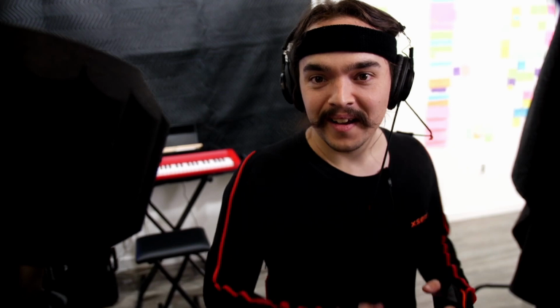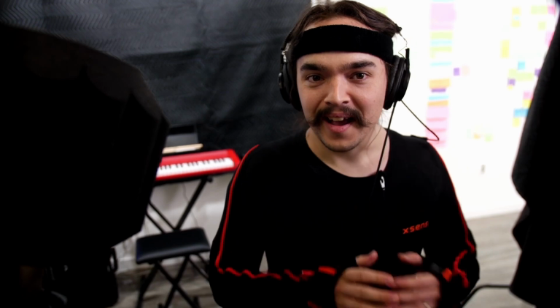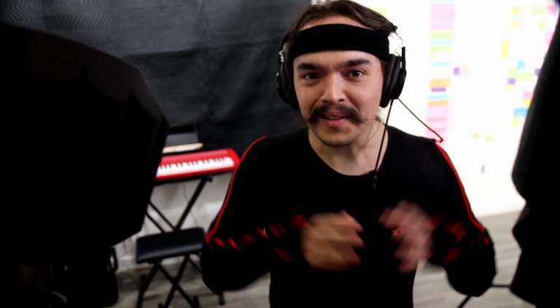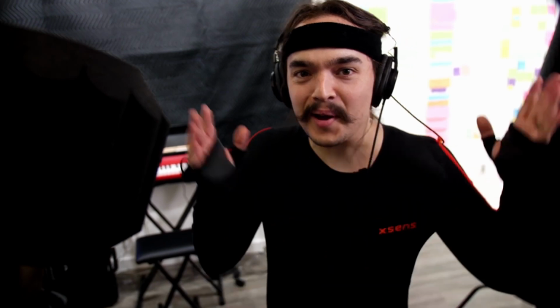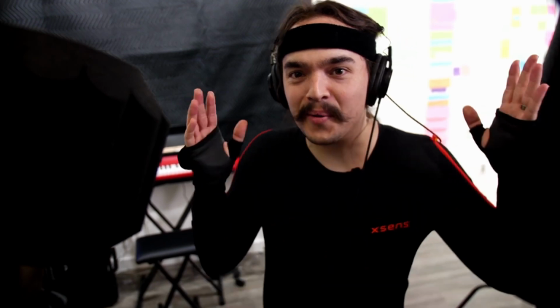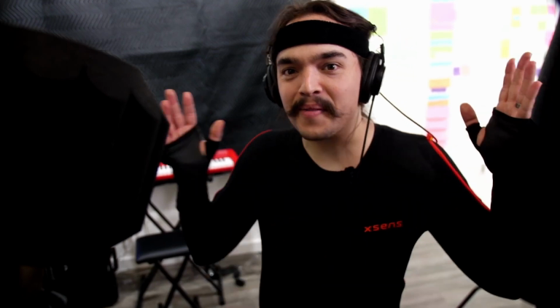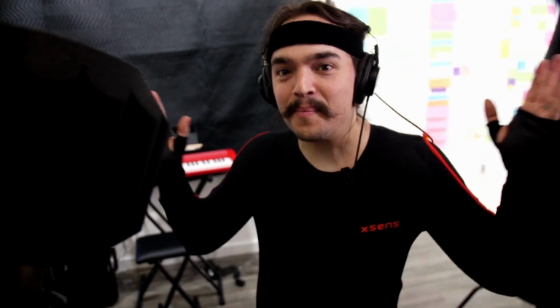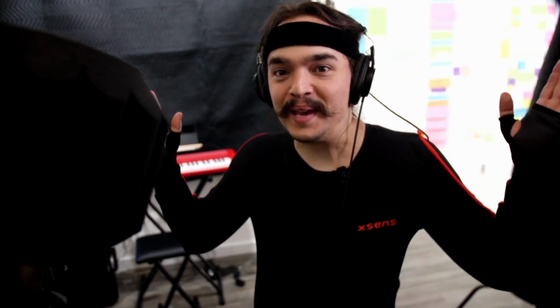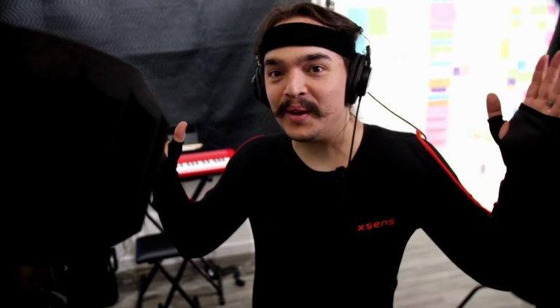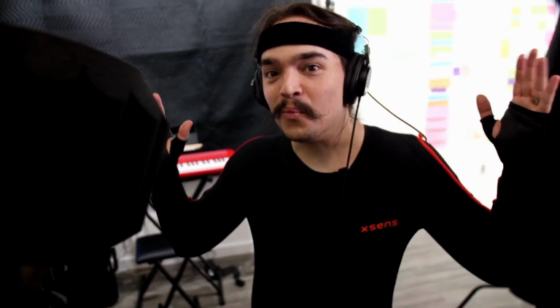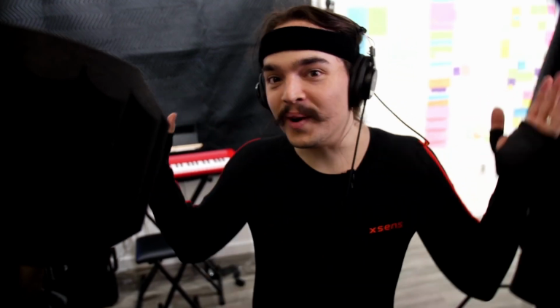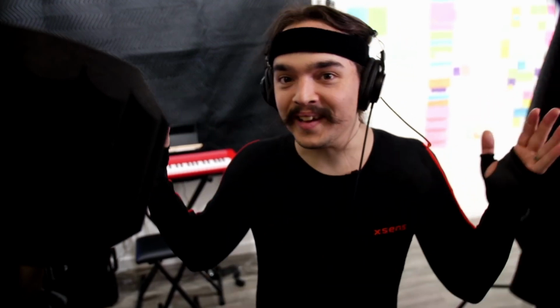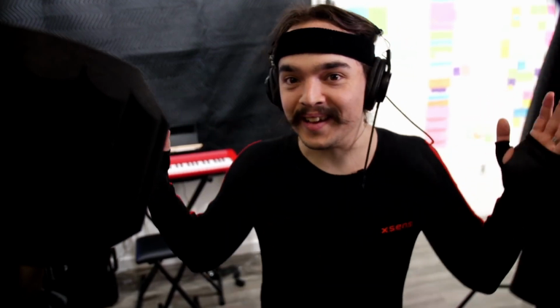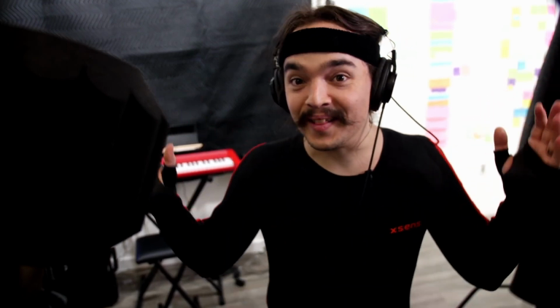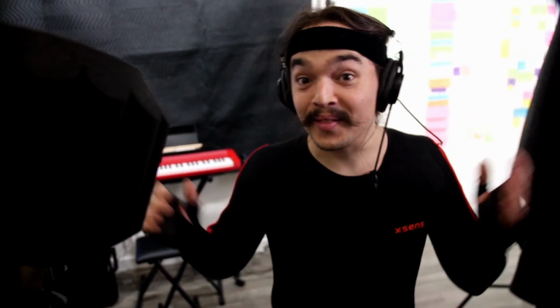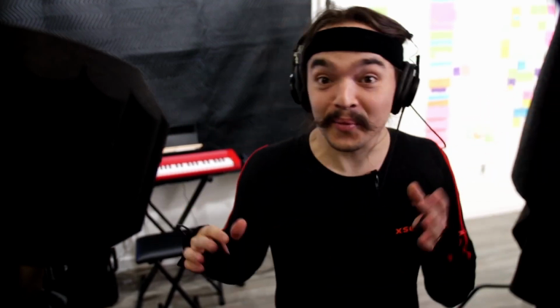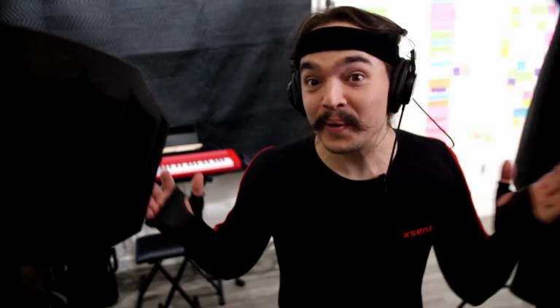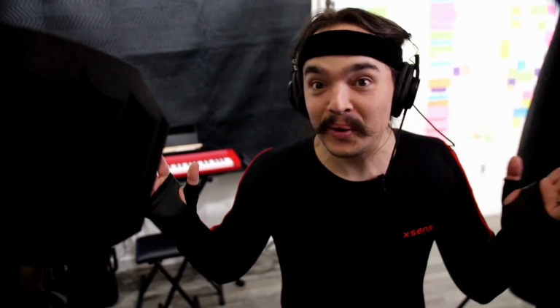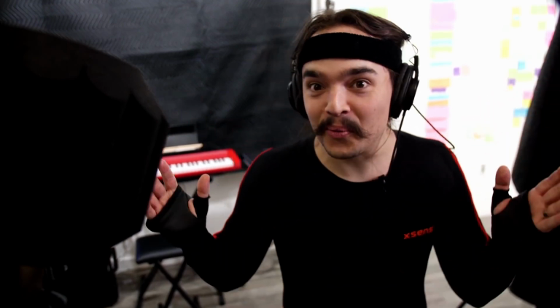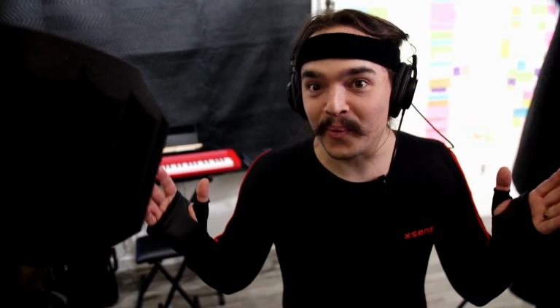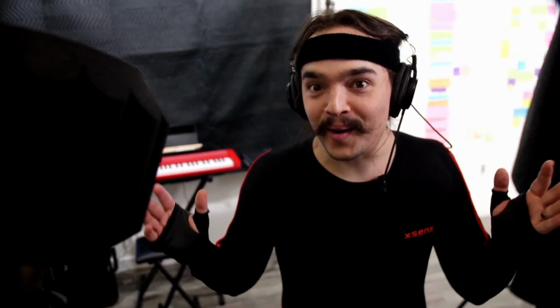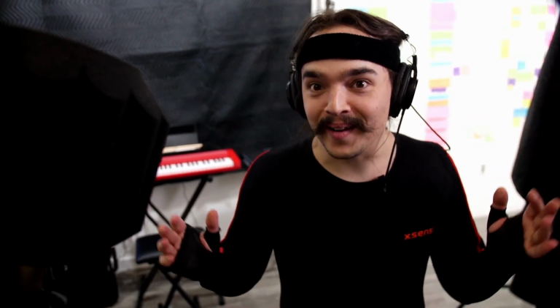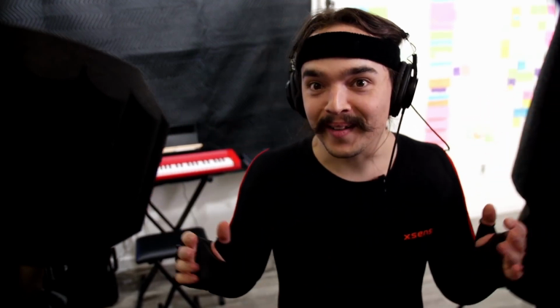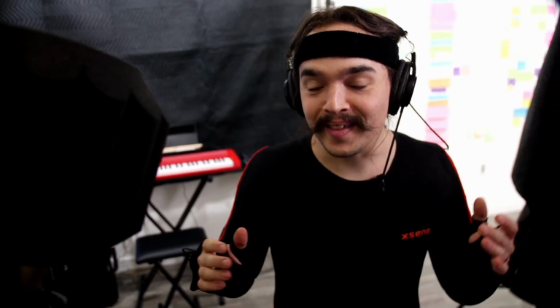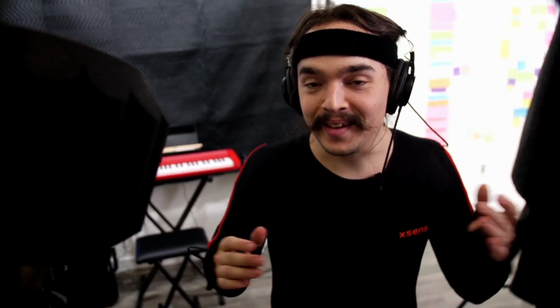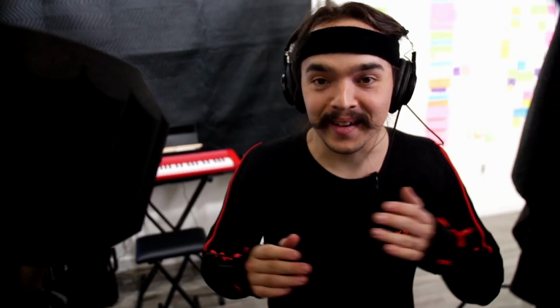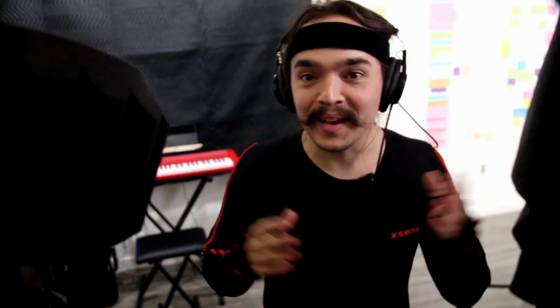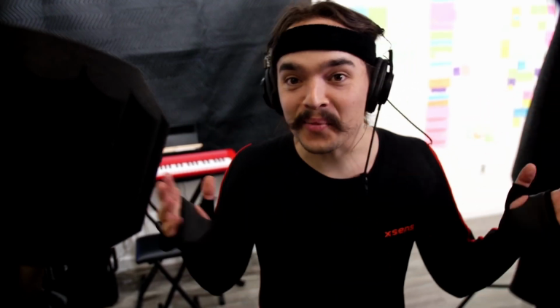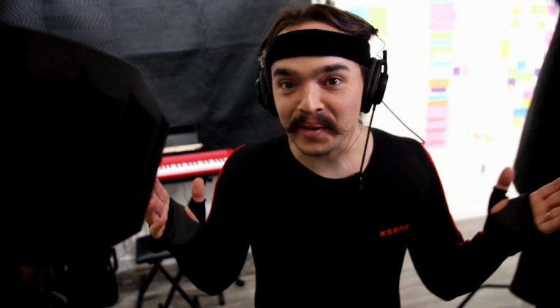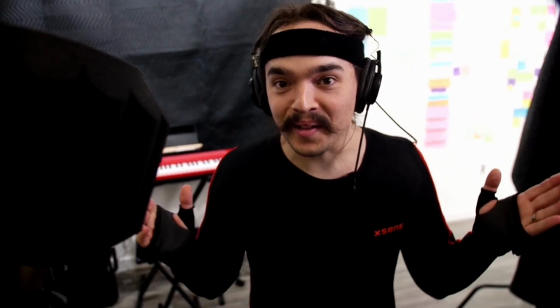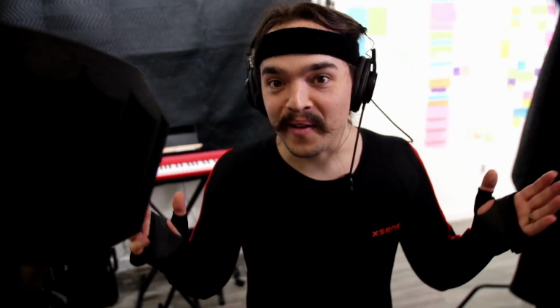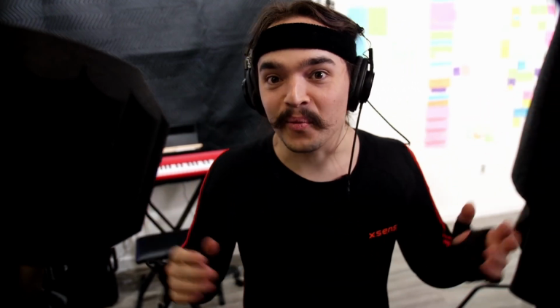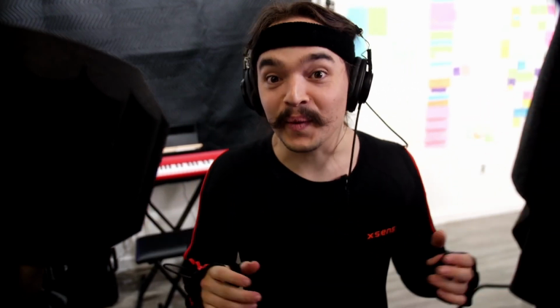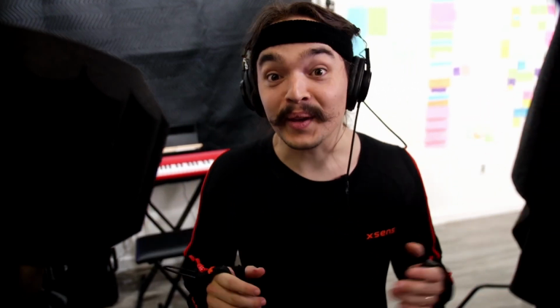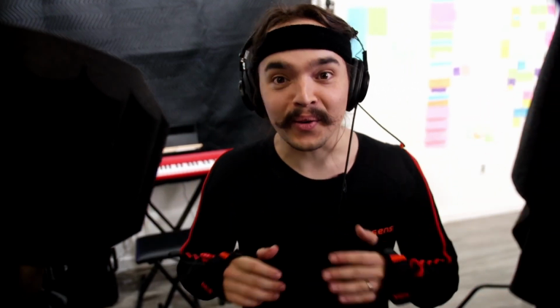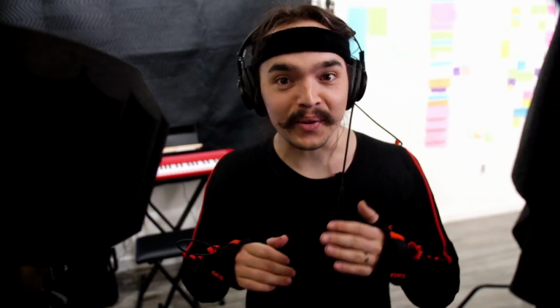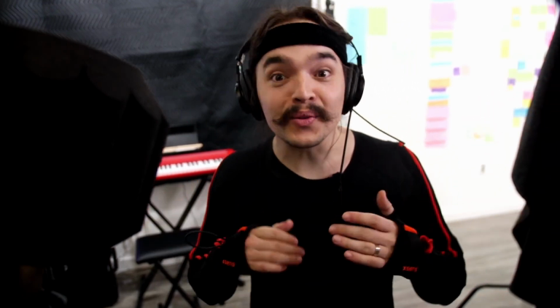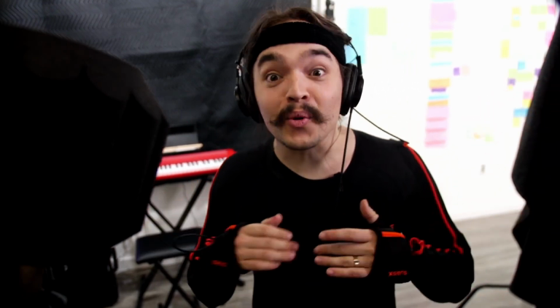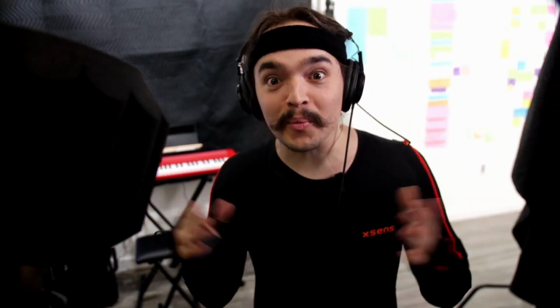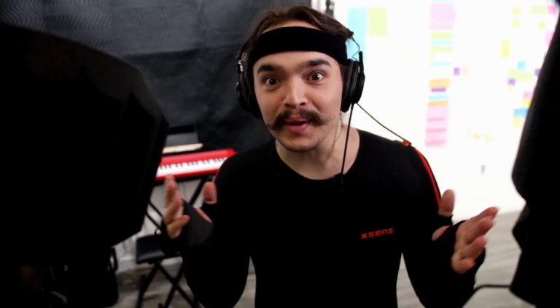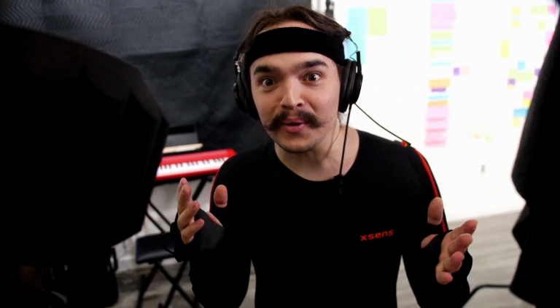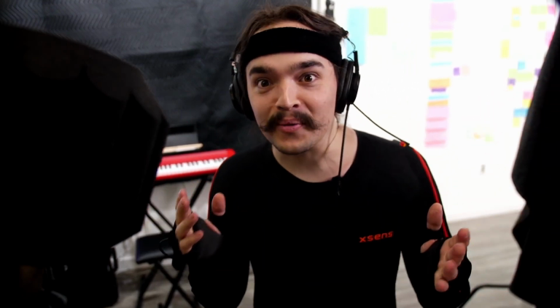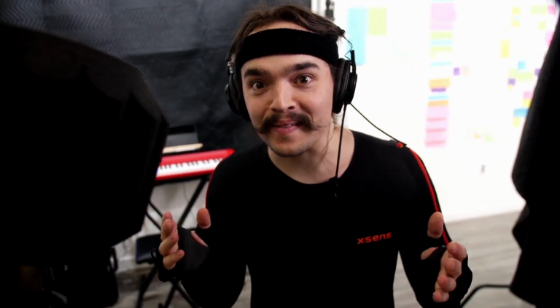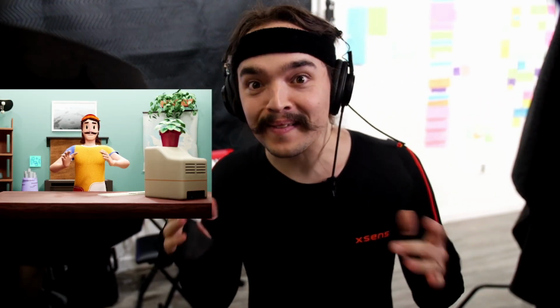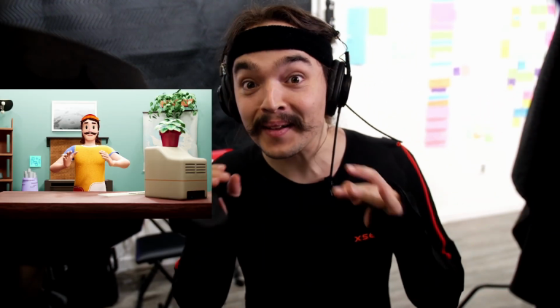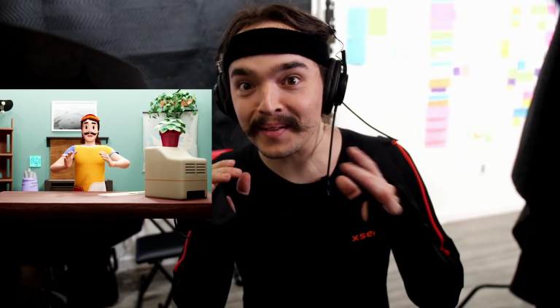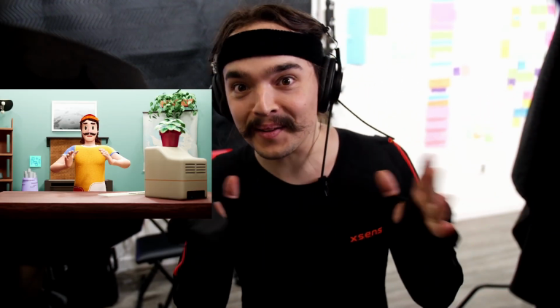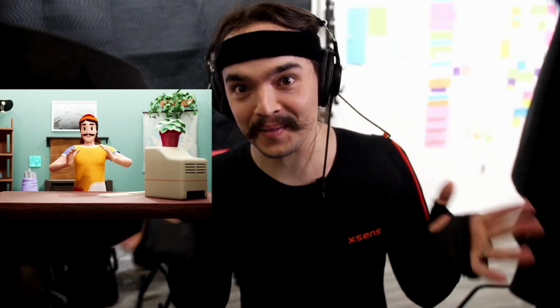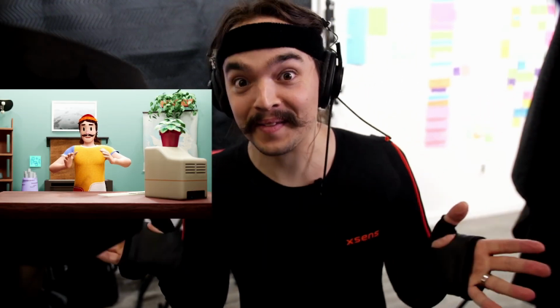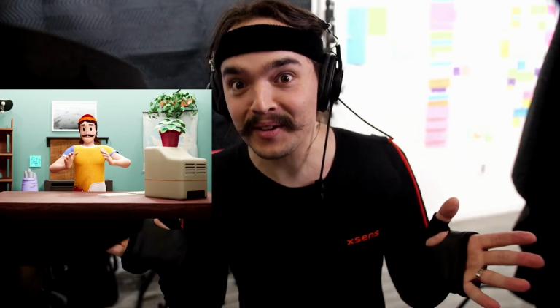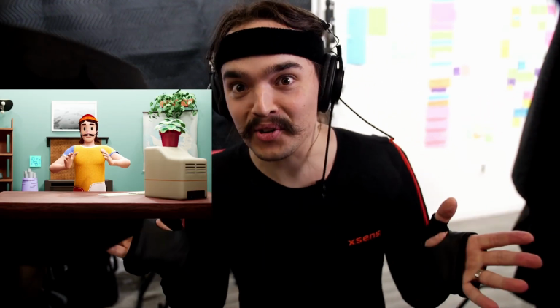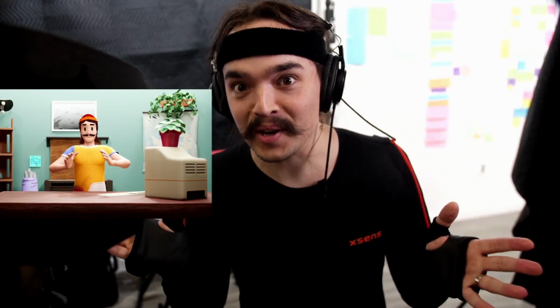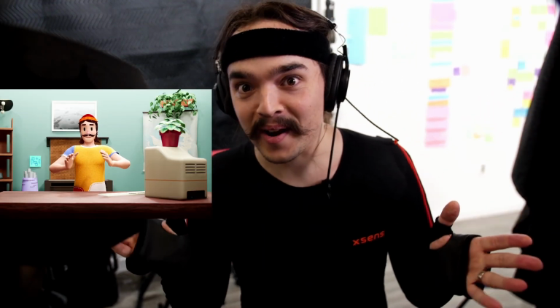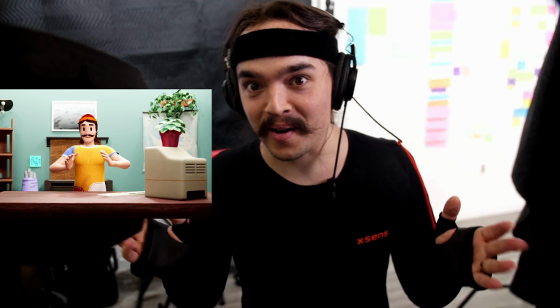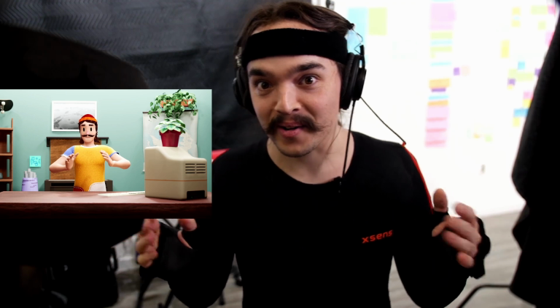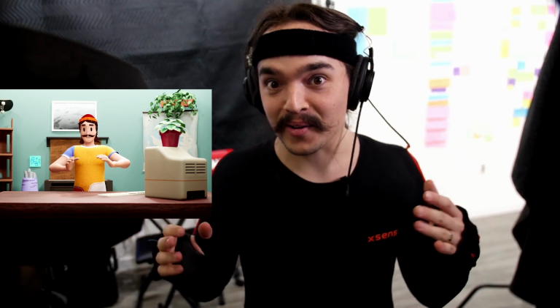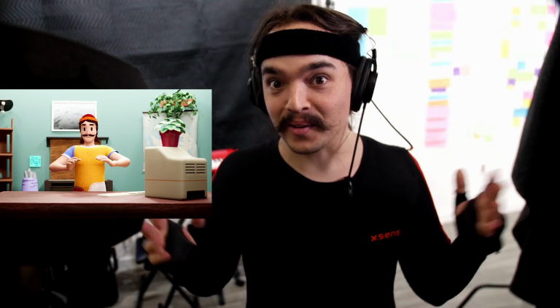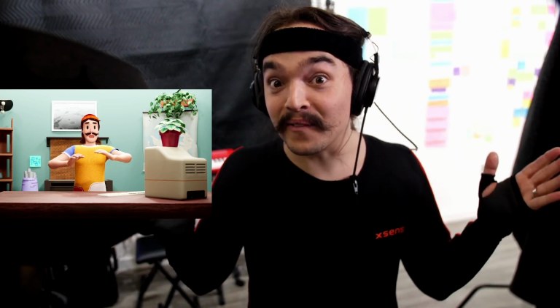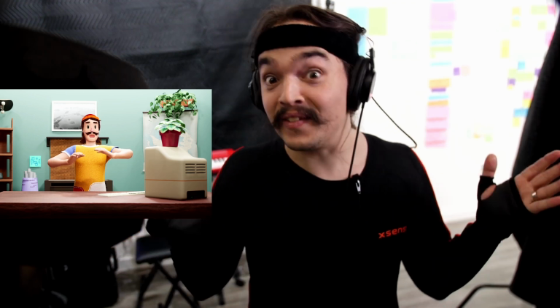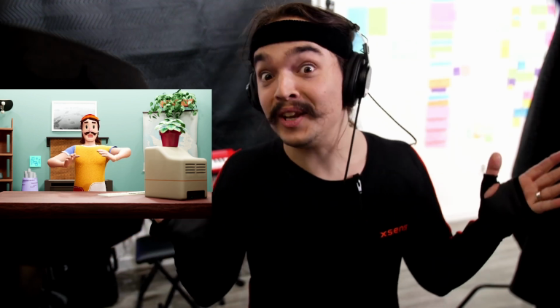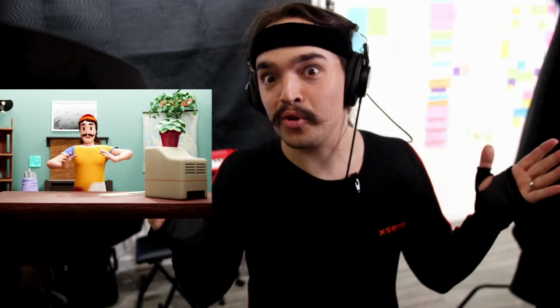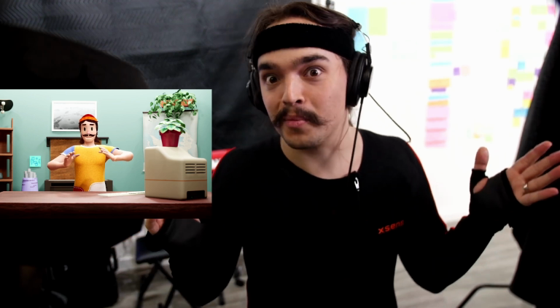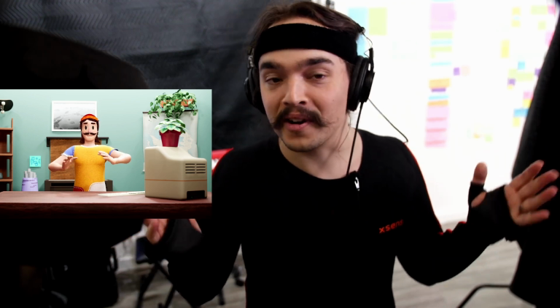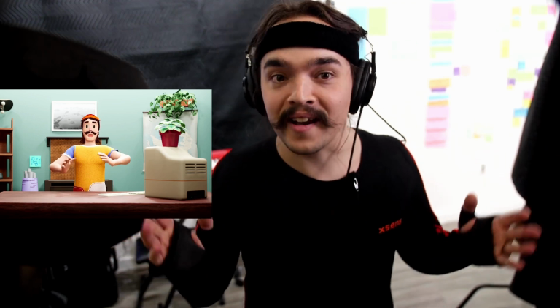Hello, it's me, Woody, the real one, the in-real-life Woody. You're normally used to seeing a little CG character, a little VTuber guy.